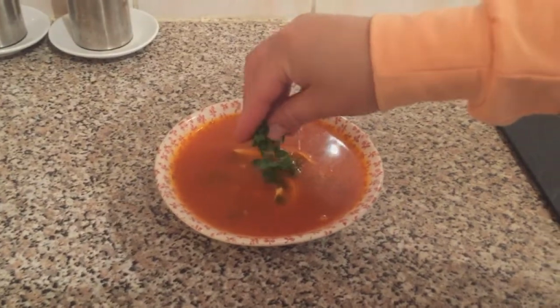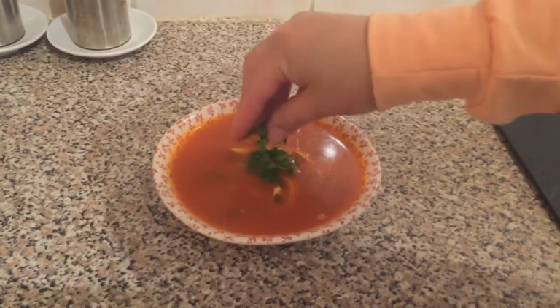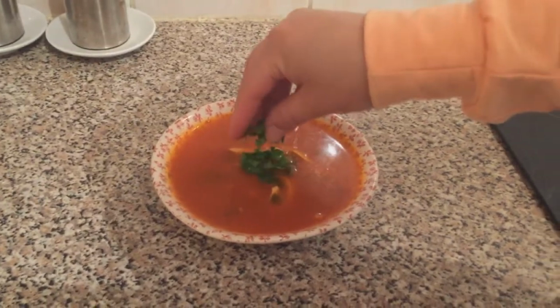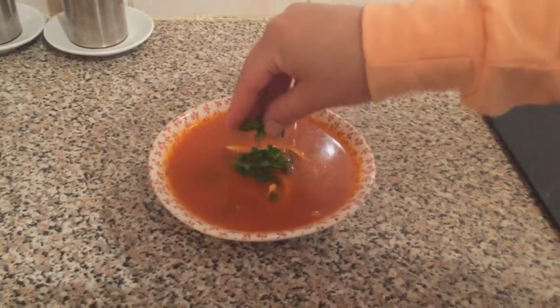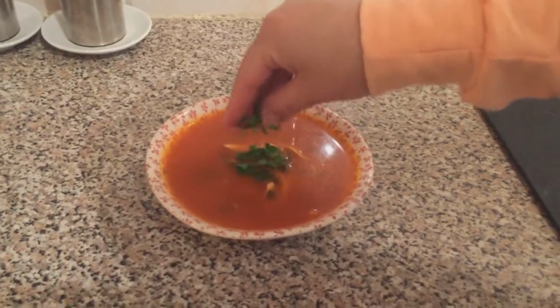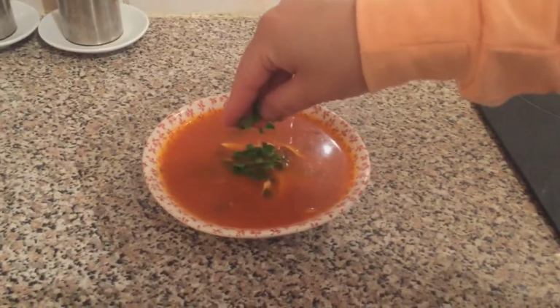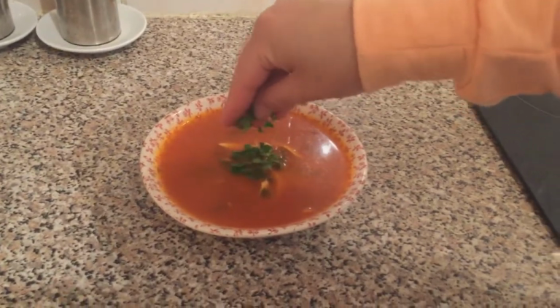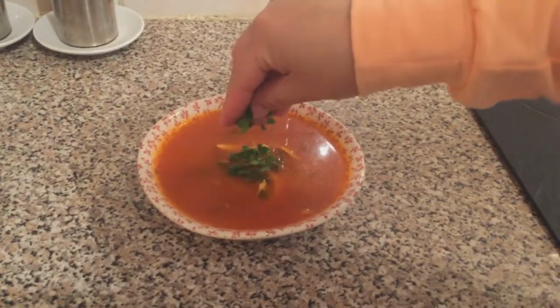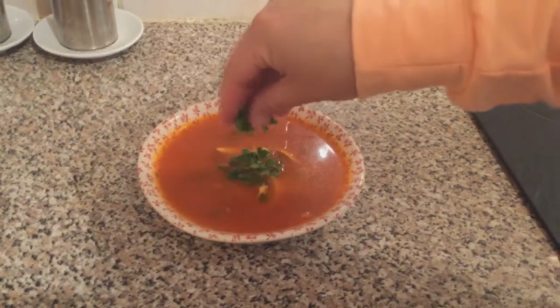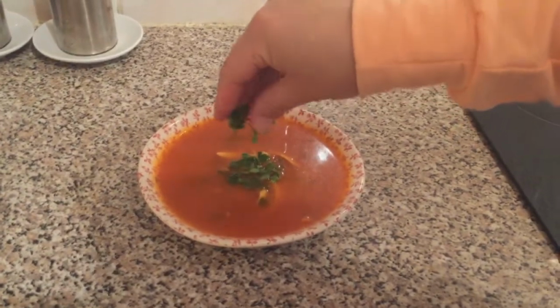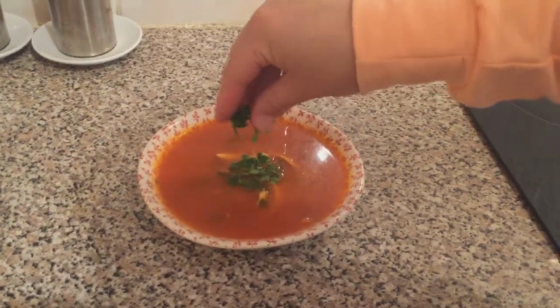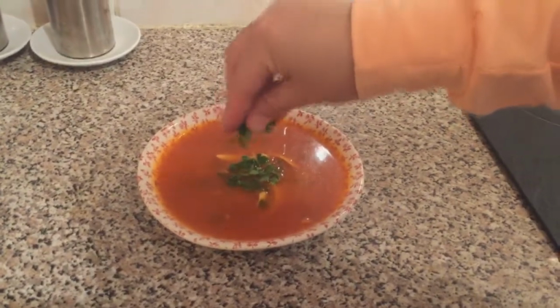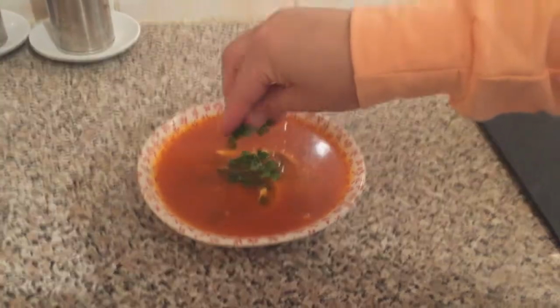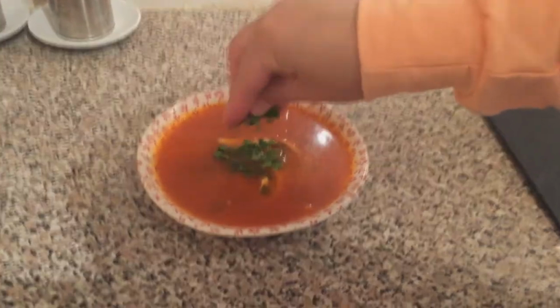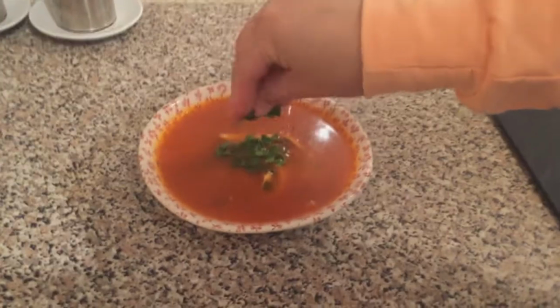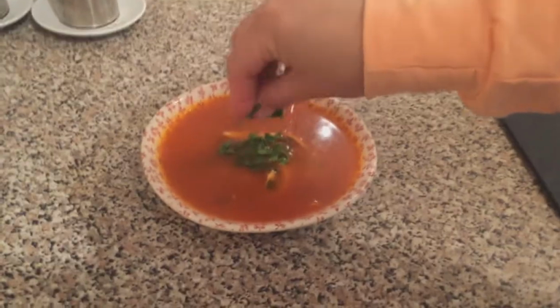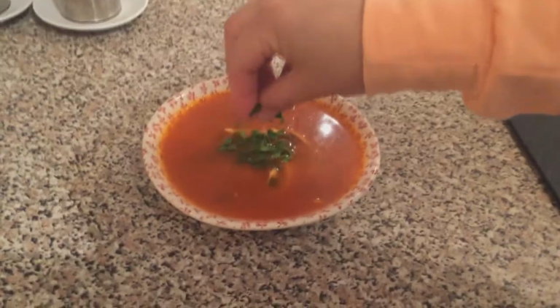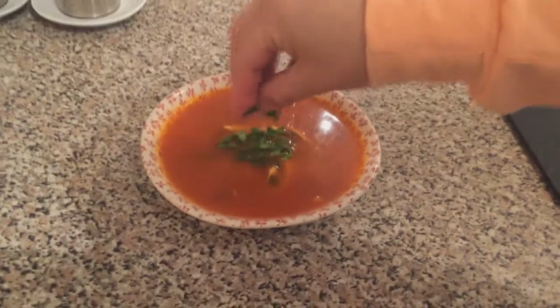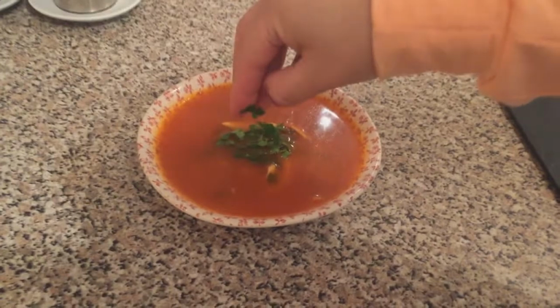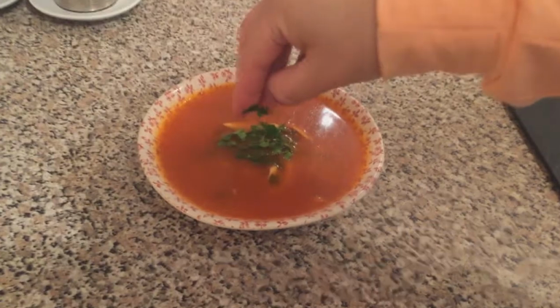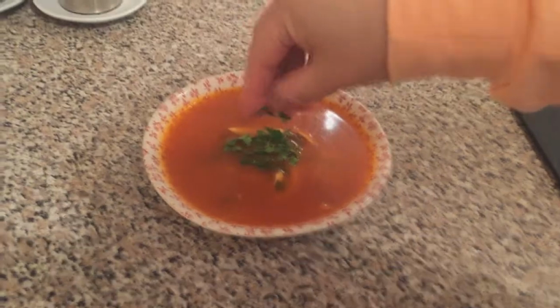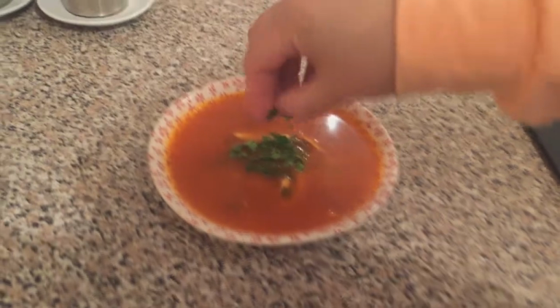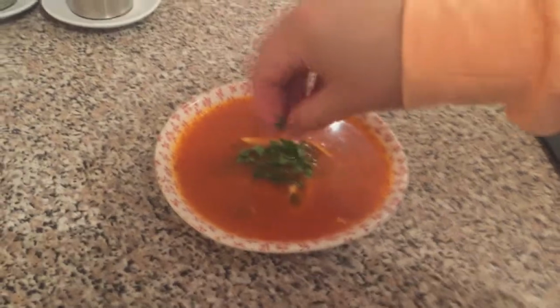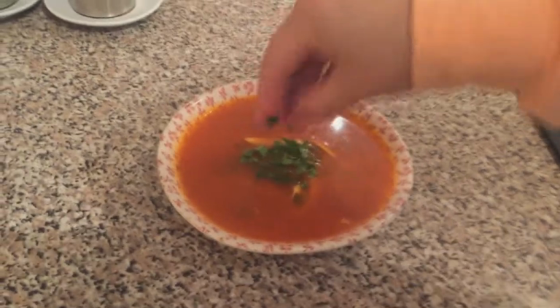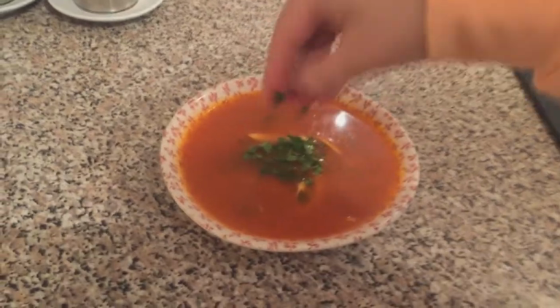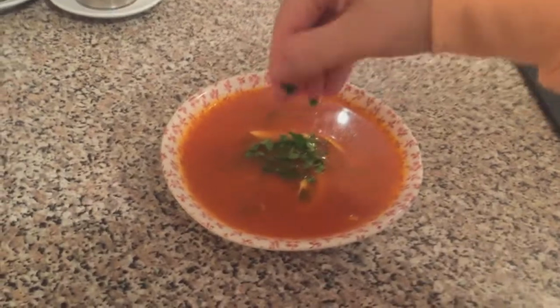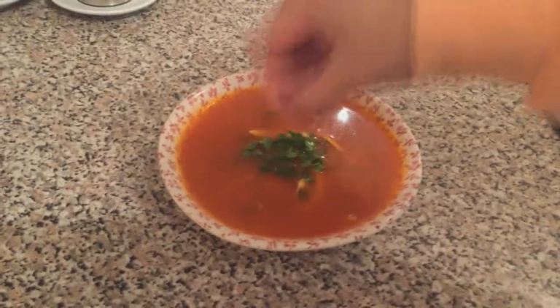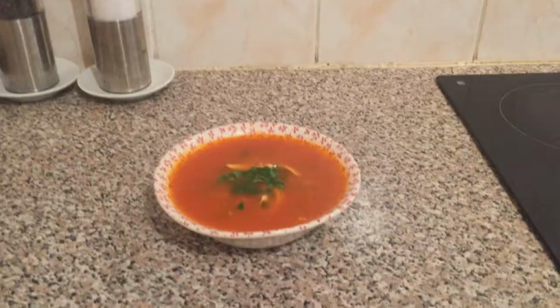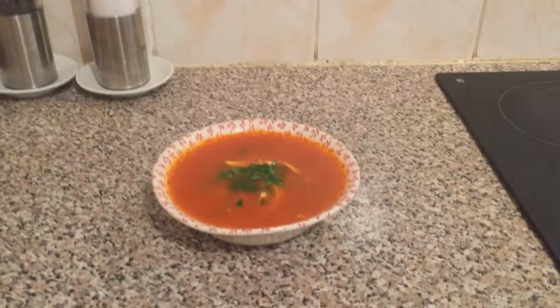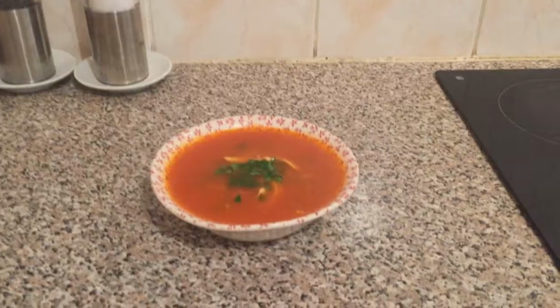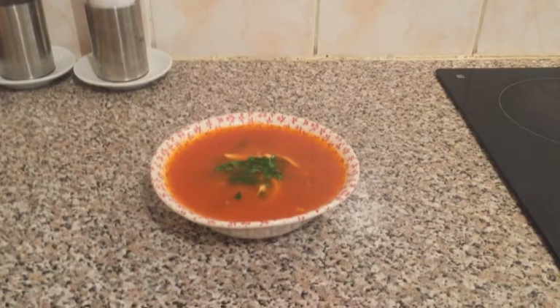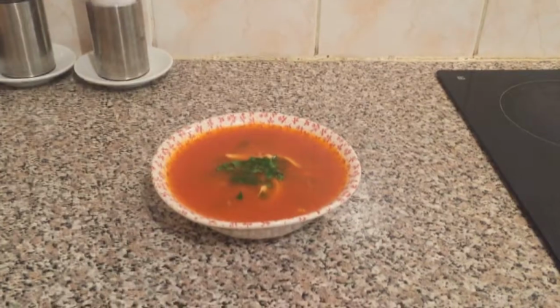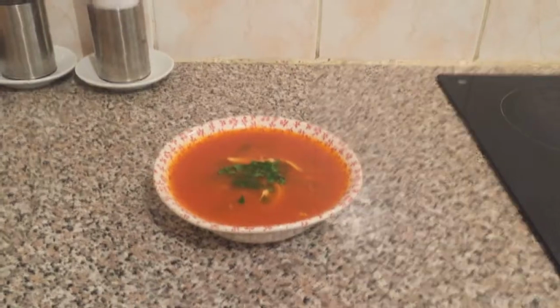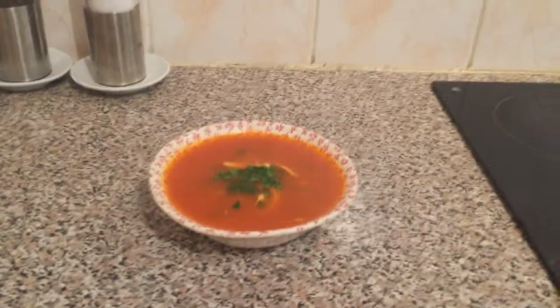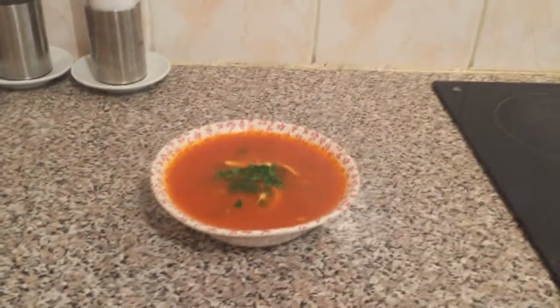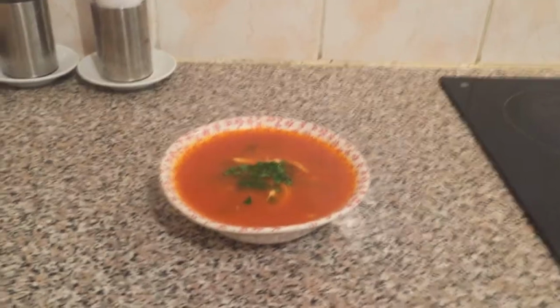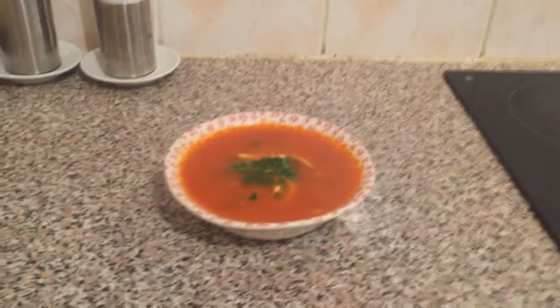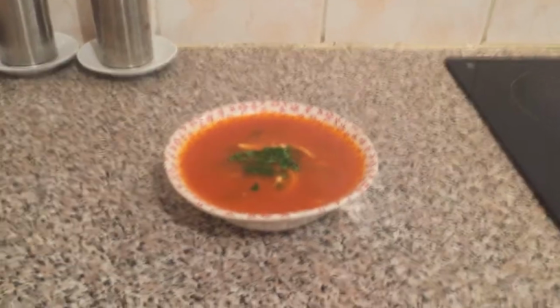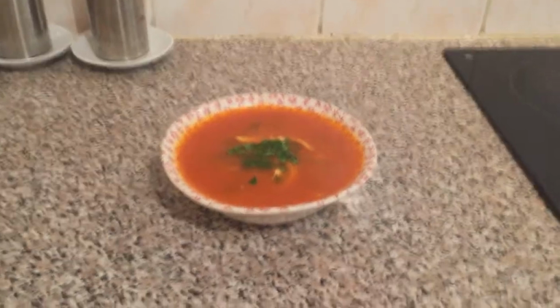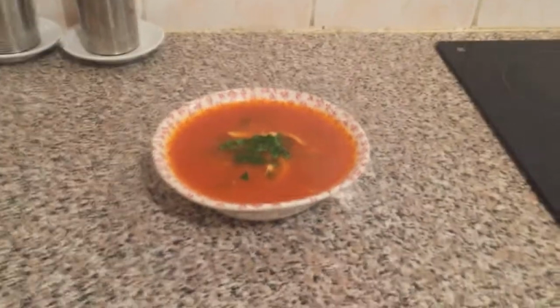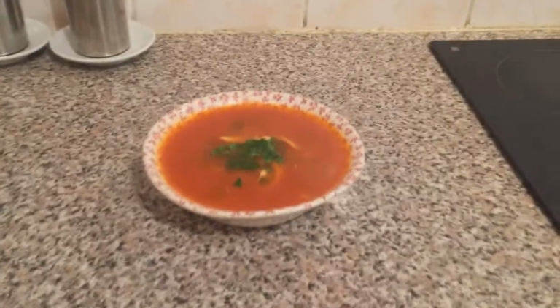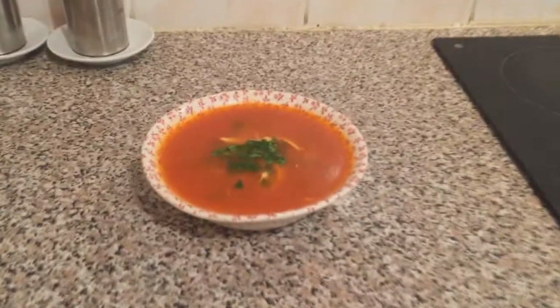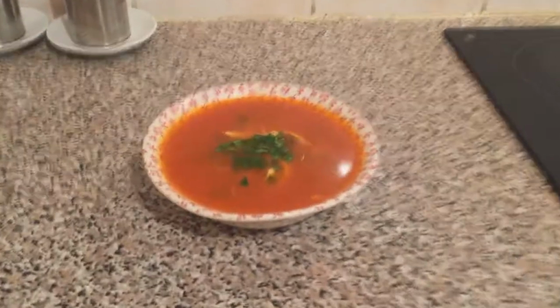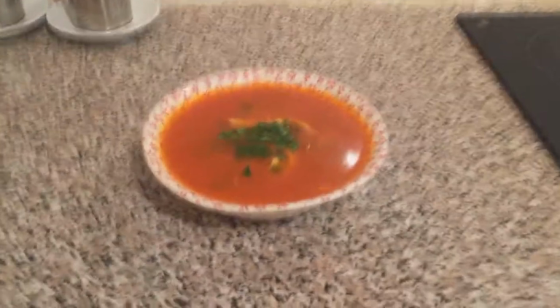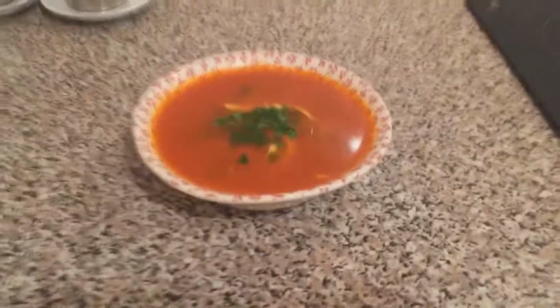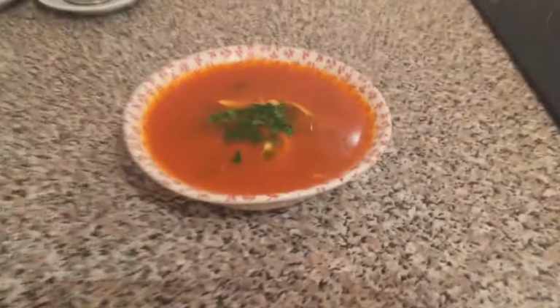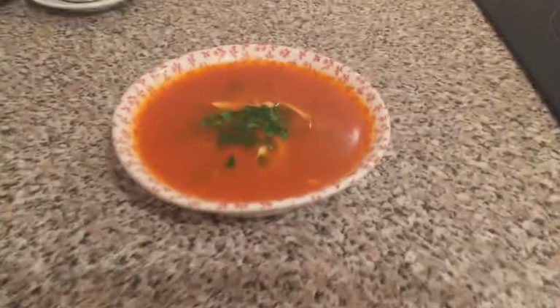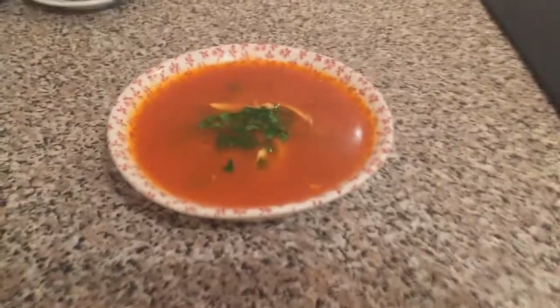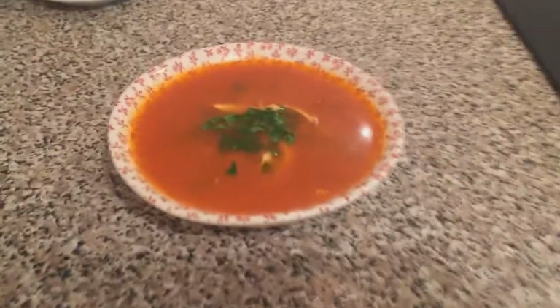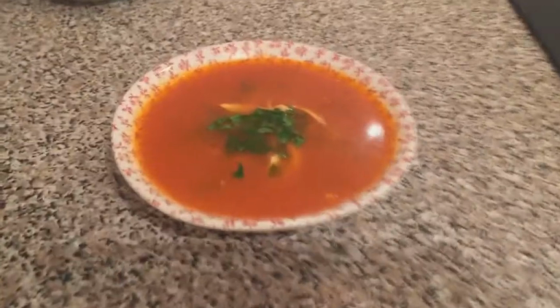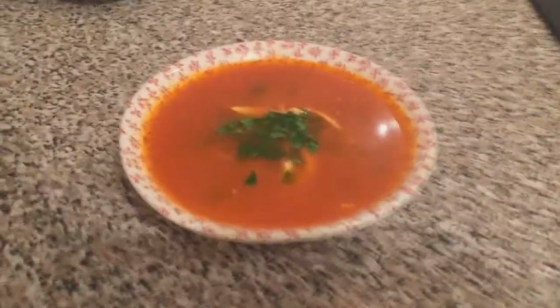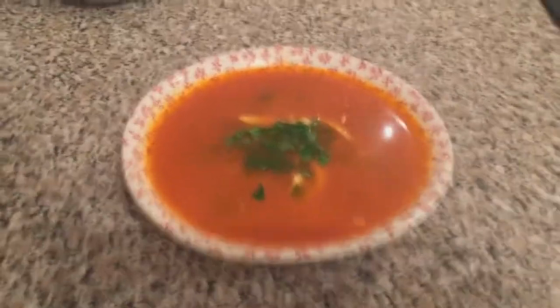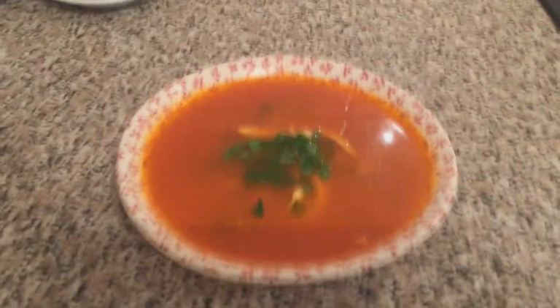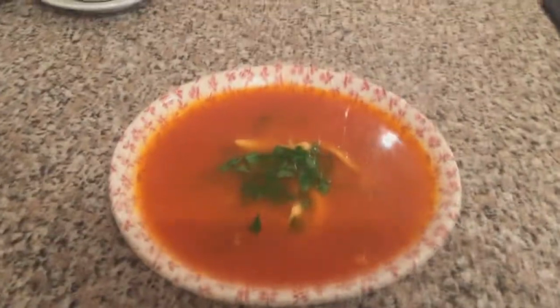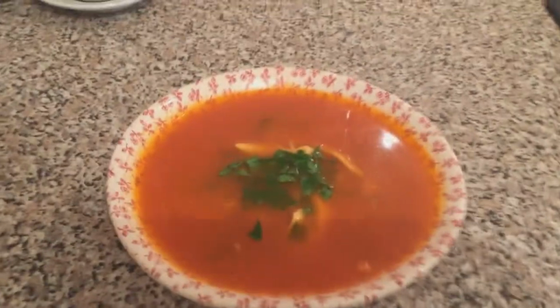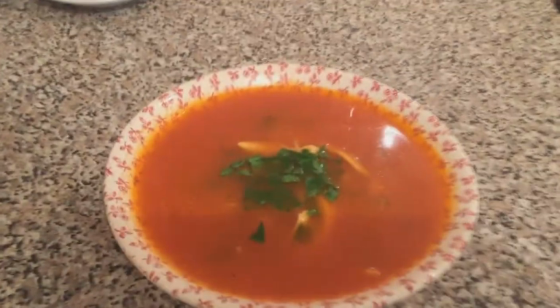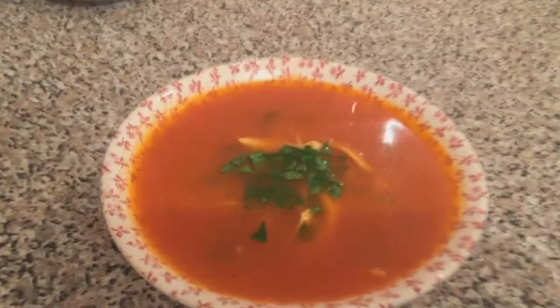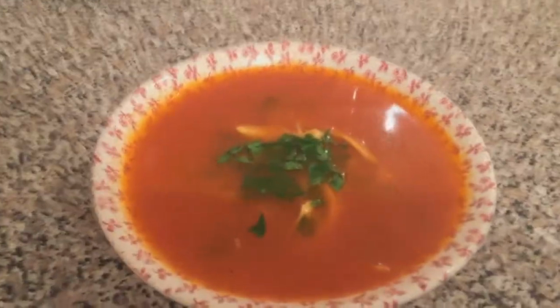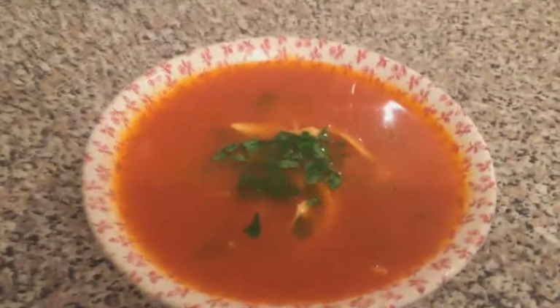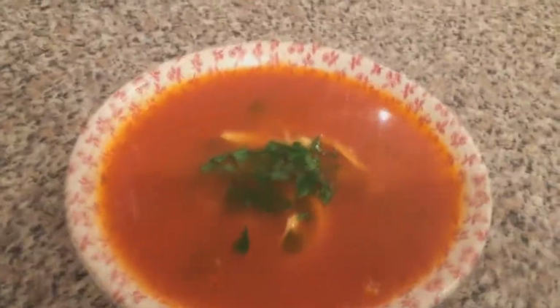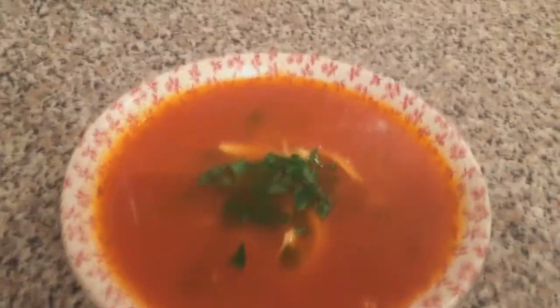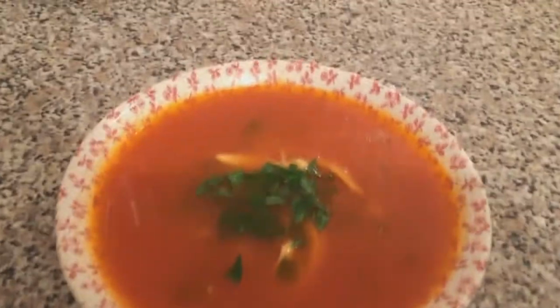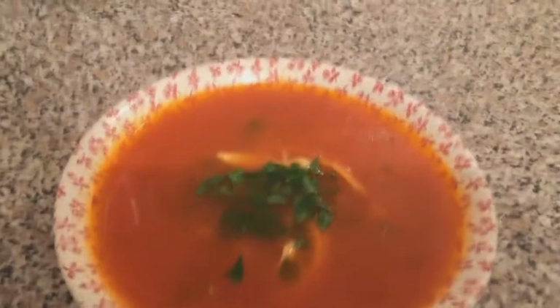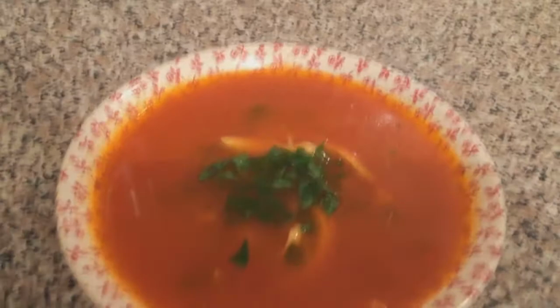Now just for the decoration, we're going to sprinkle some parsley in the middle. This is the final look — I hope you enjoyed! Please don't forget to like and subscribe. Bye!